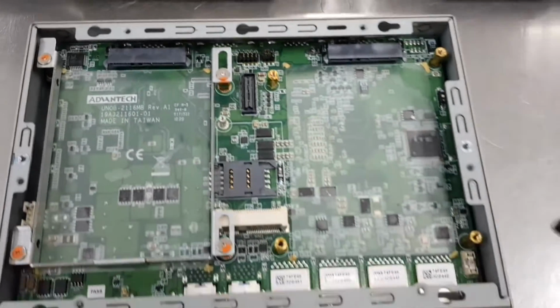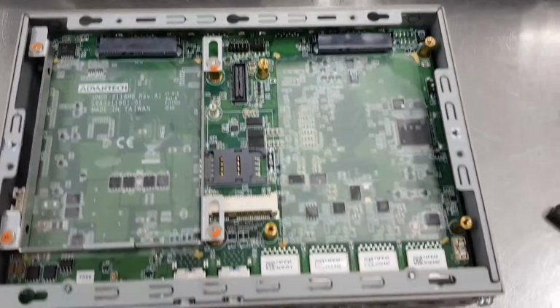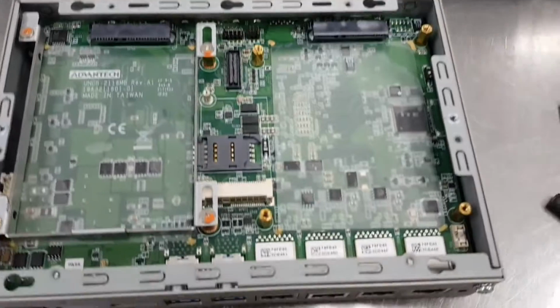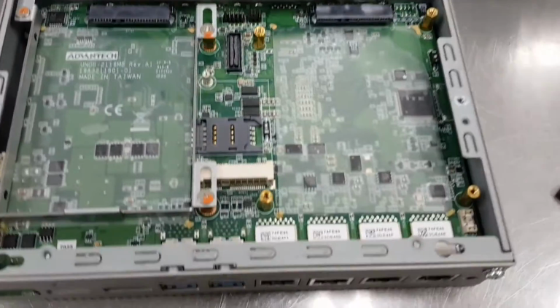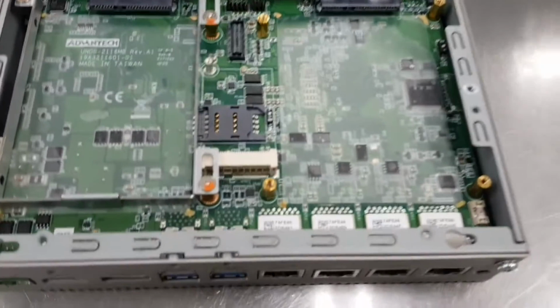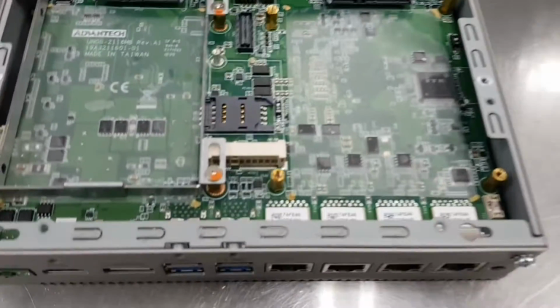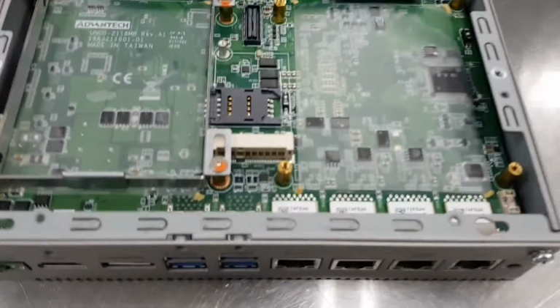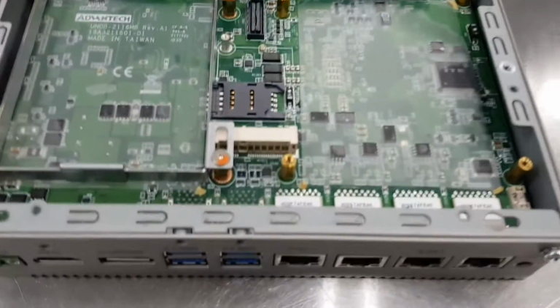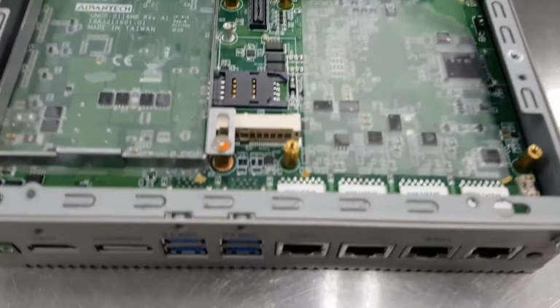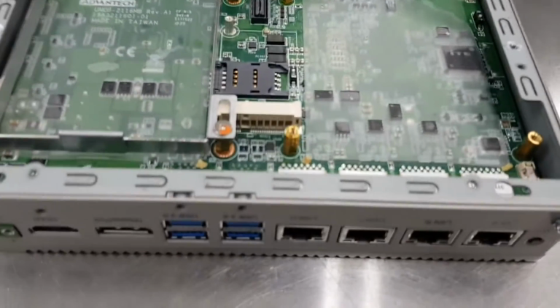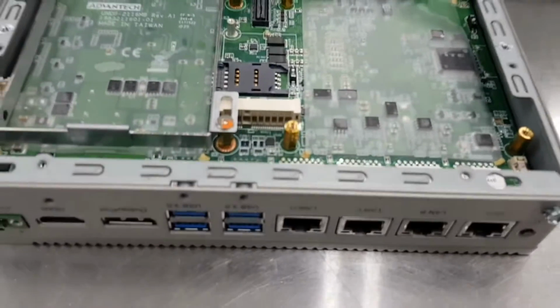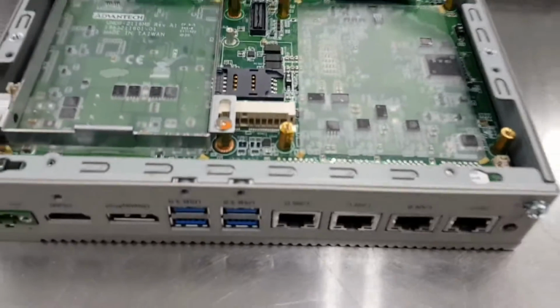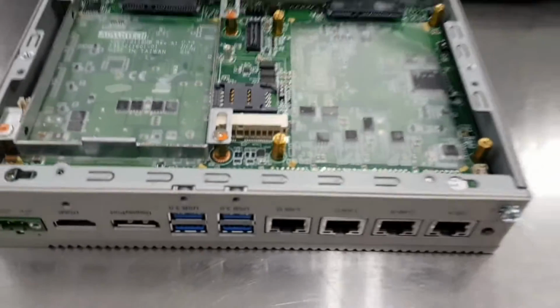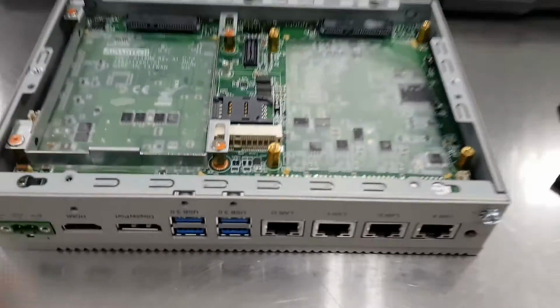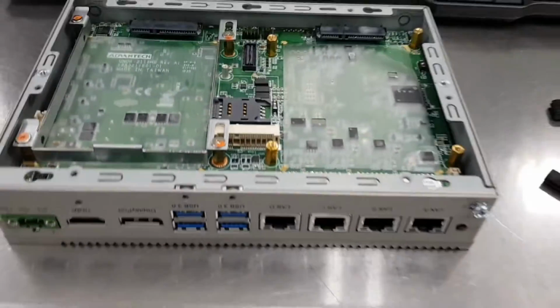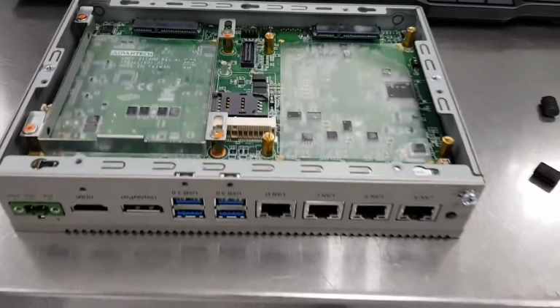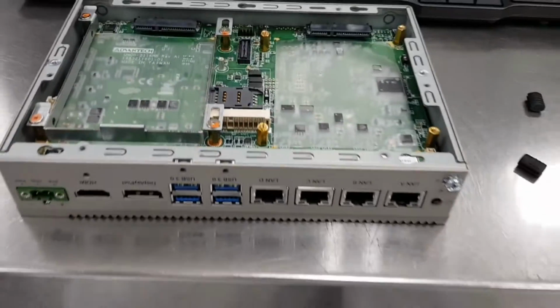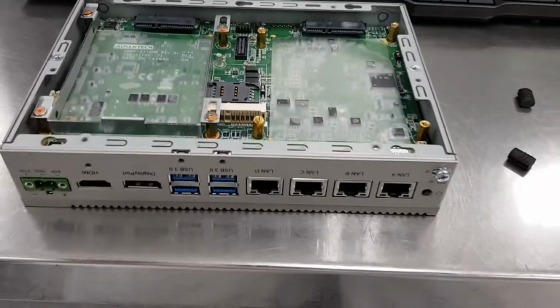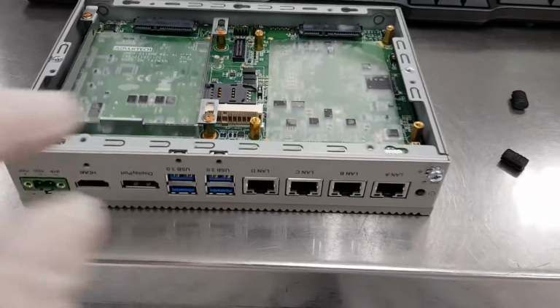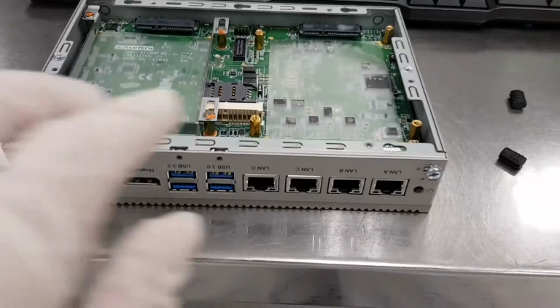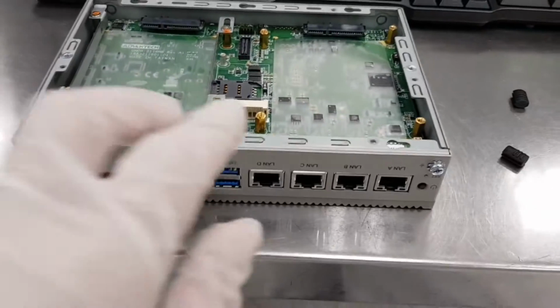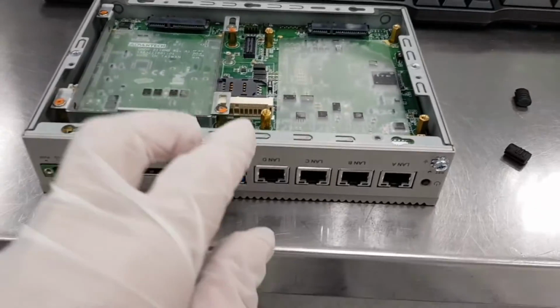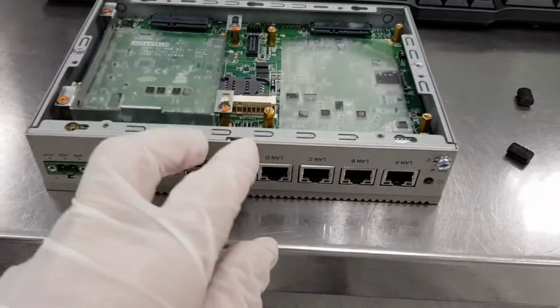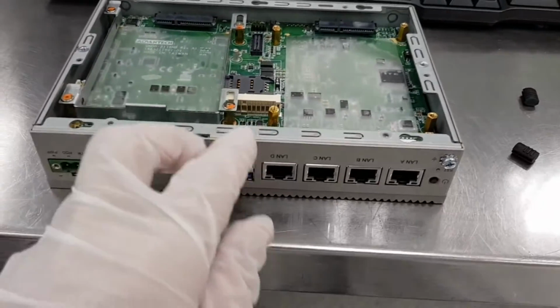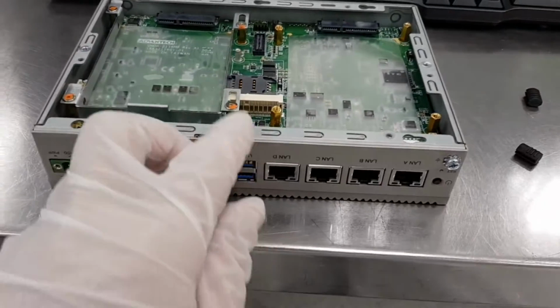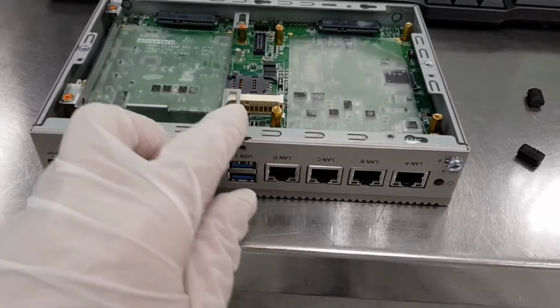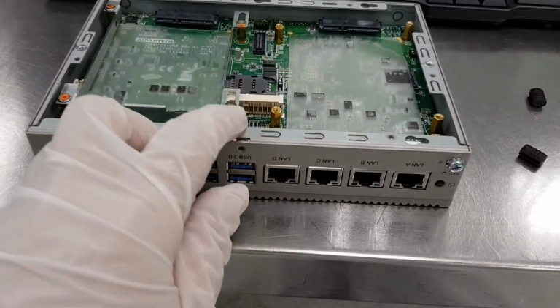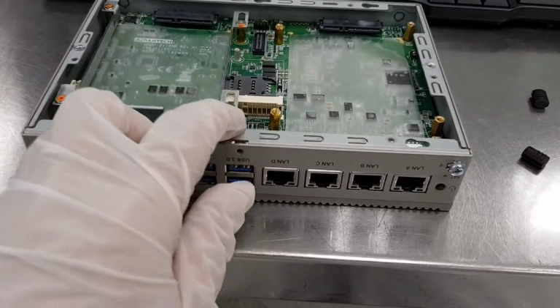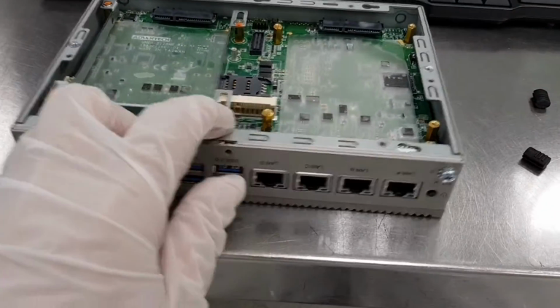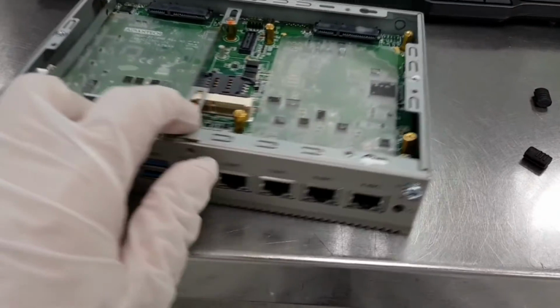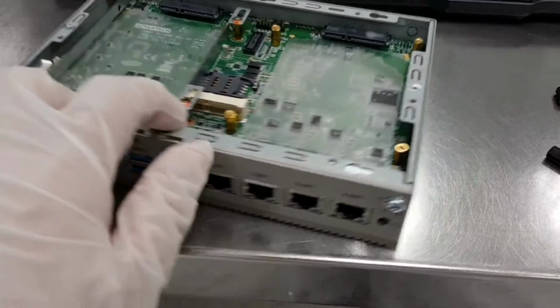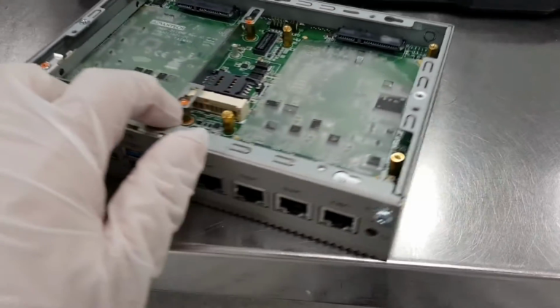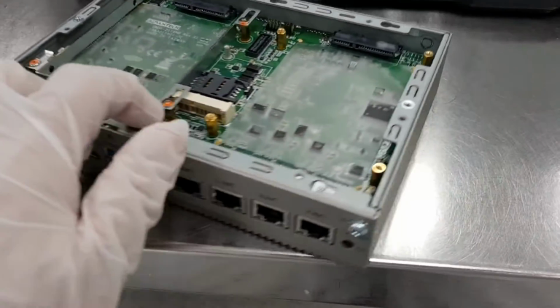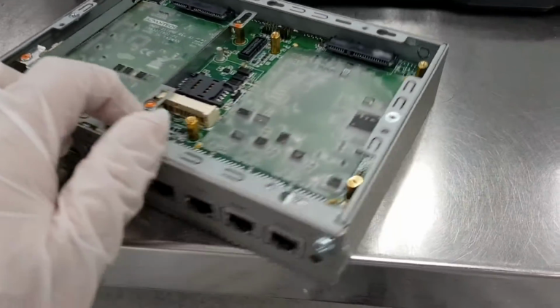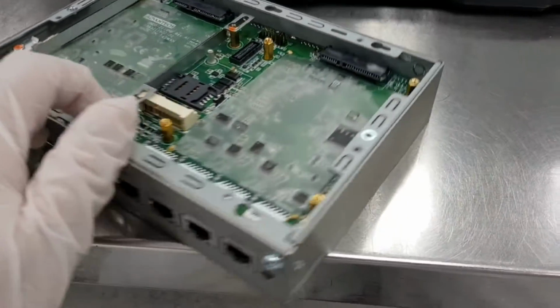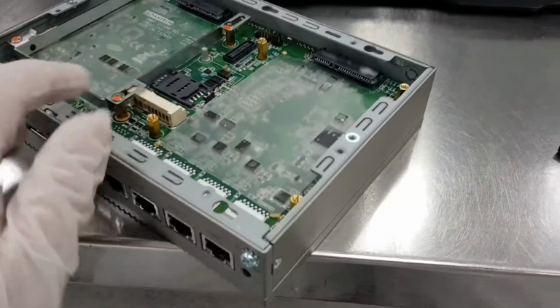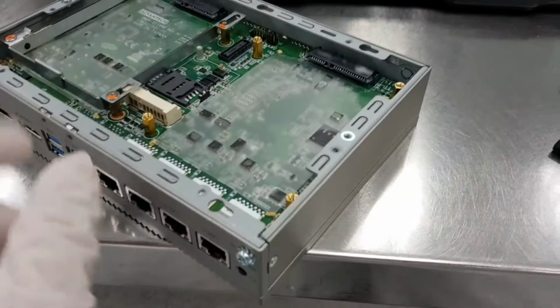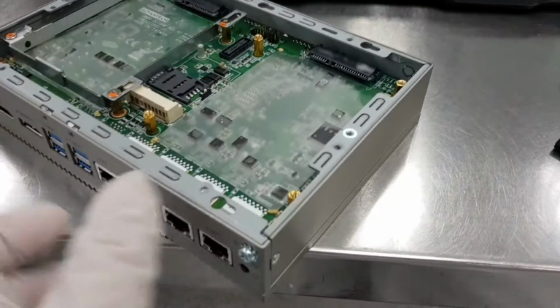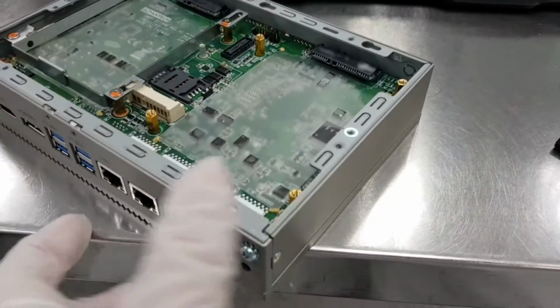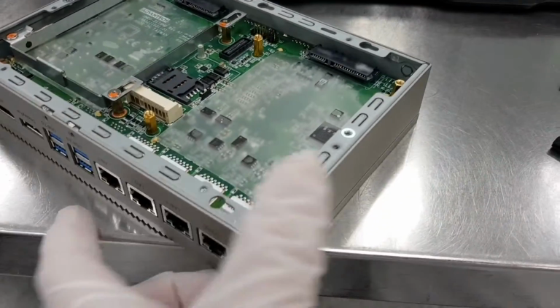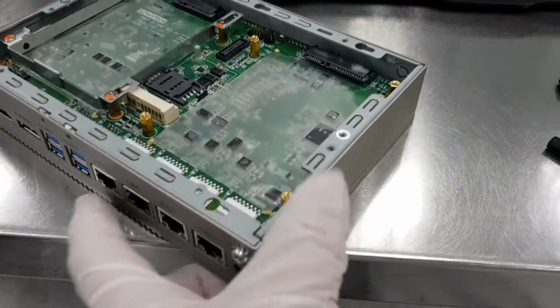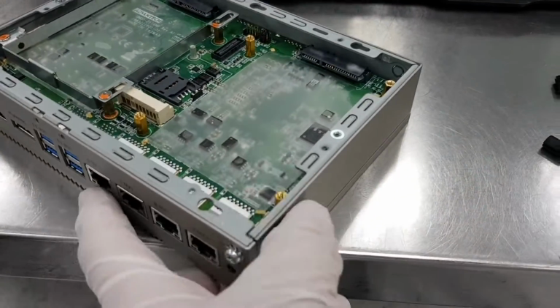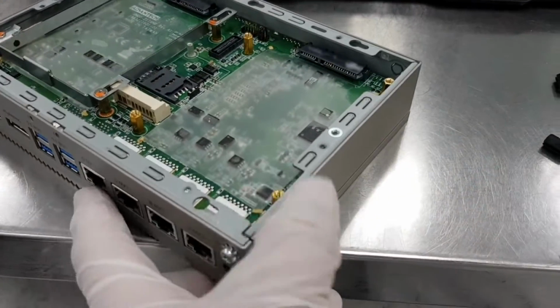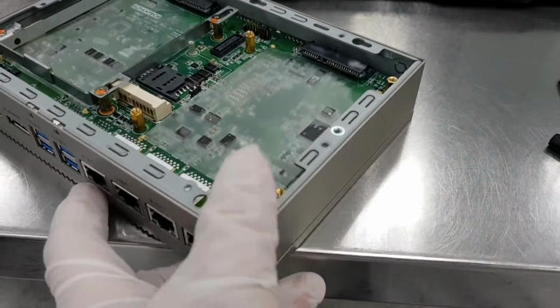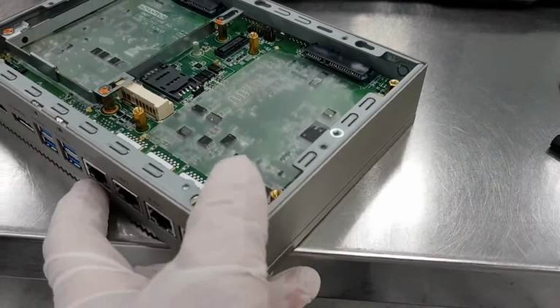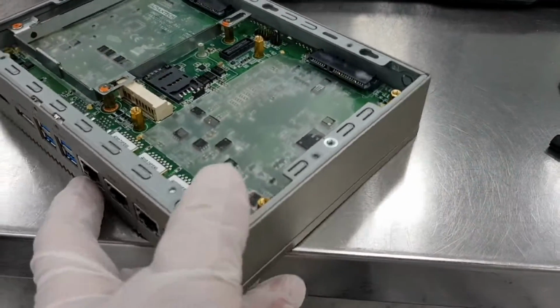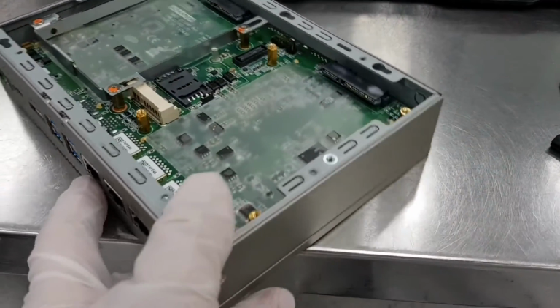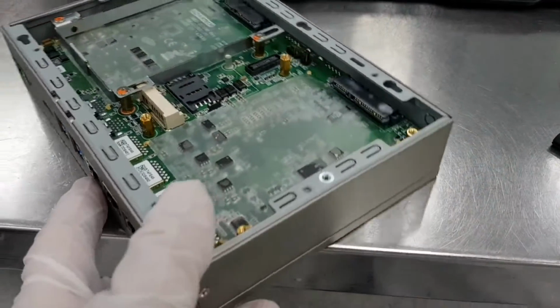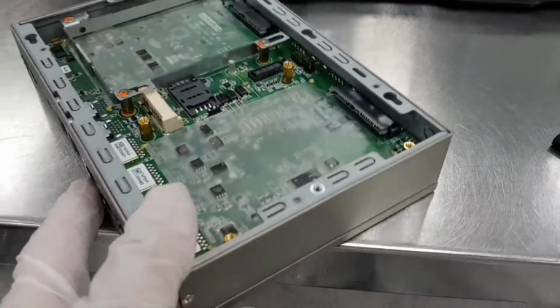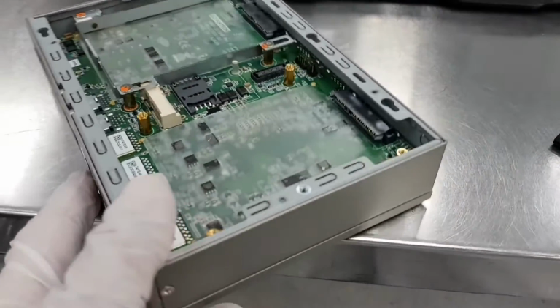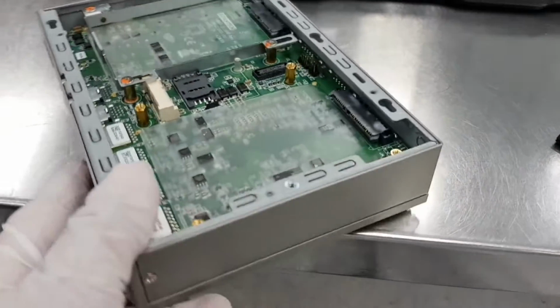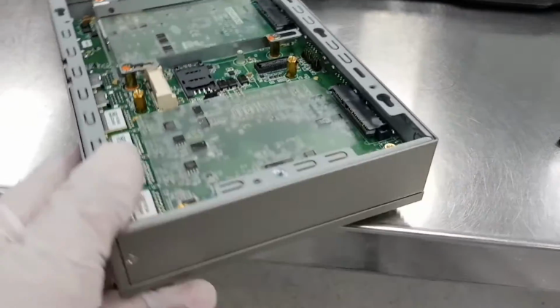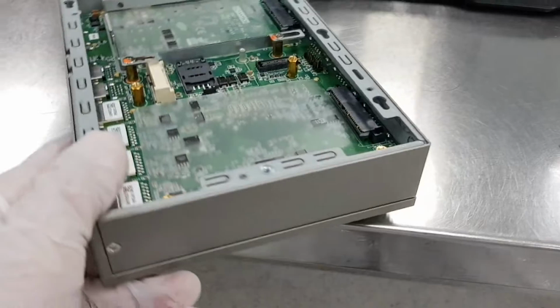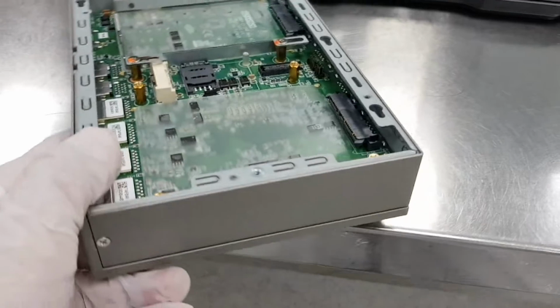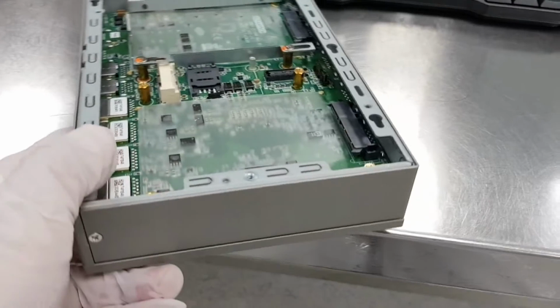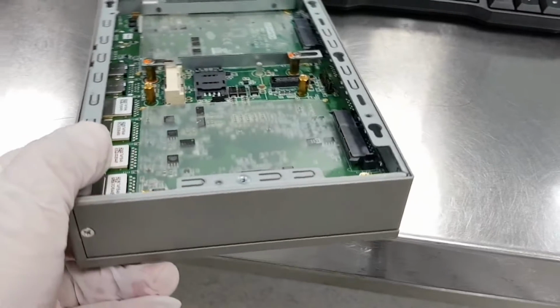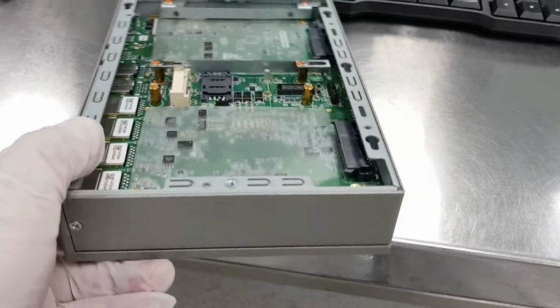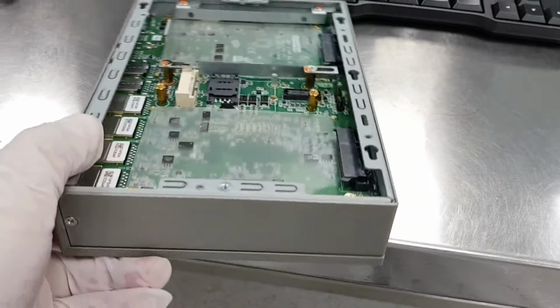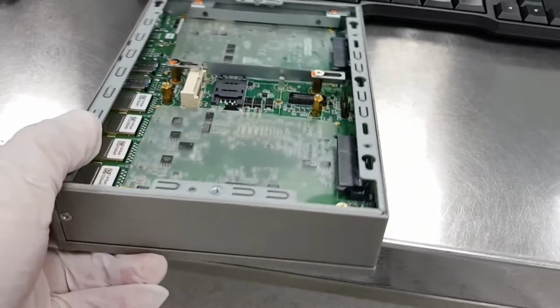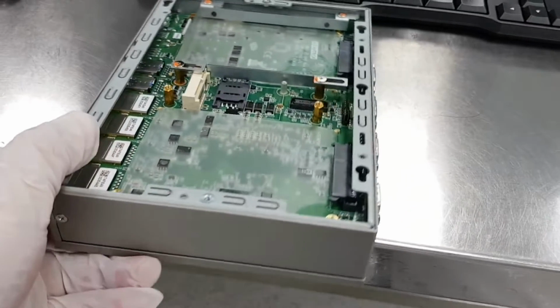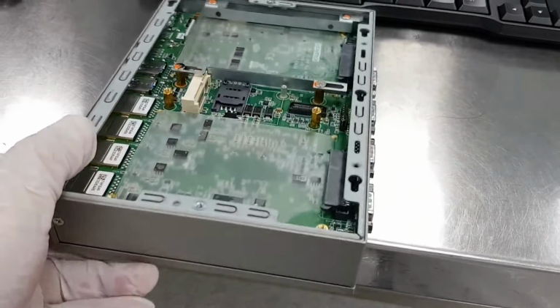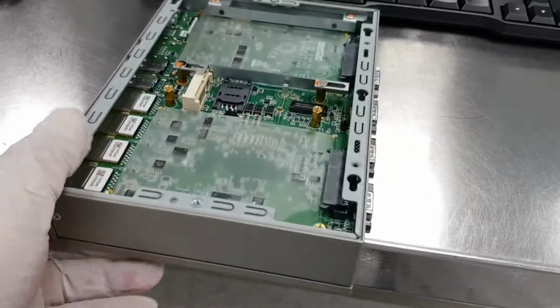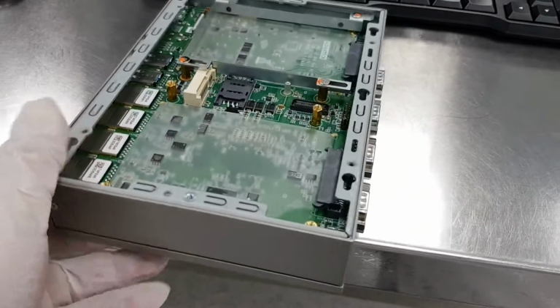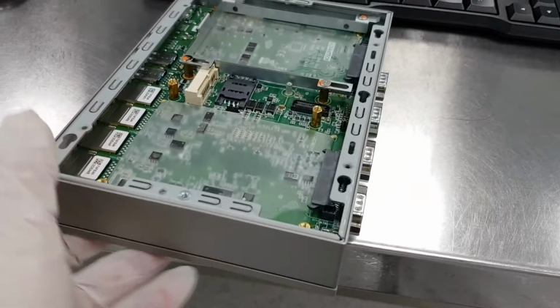Use an HDMI cable for the display monitor, and a USB slot for a USB keyboard and mouse.